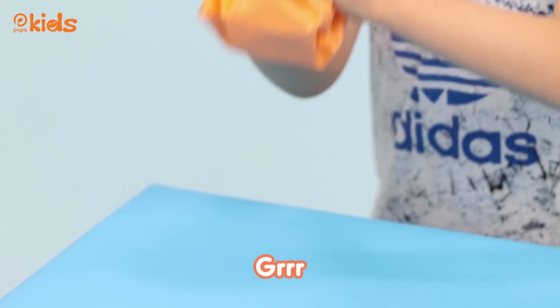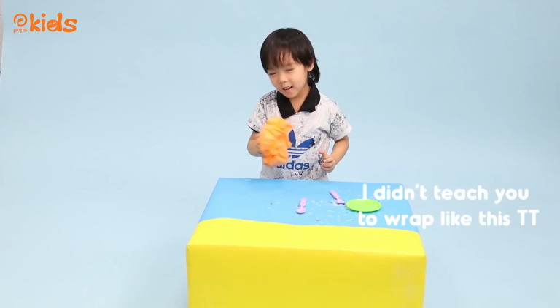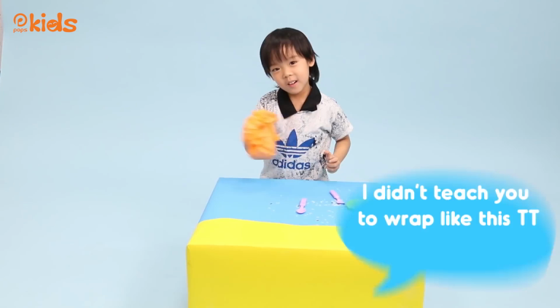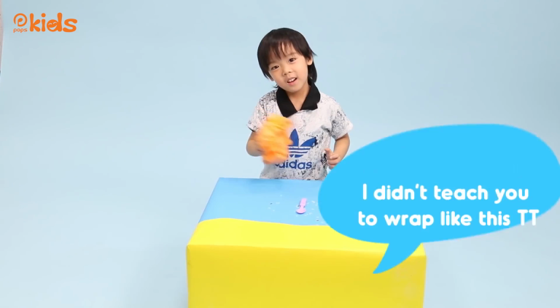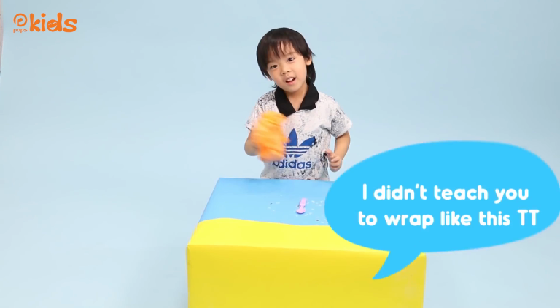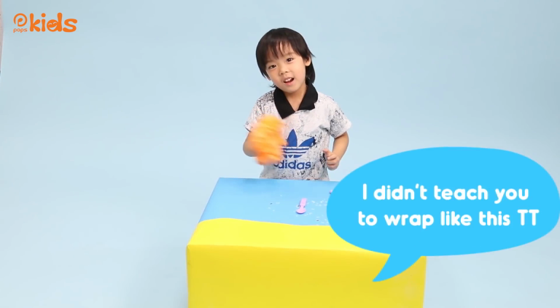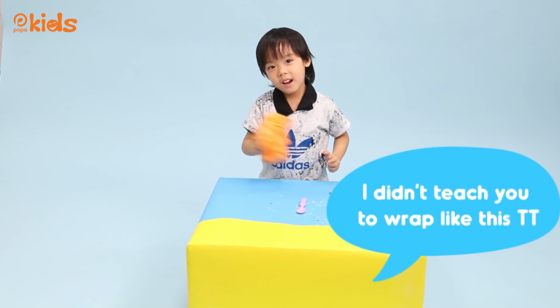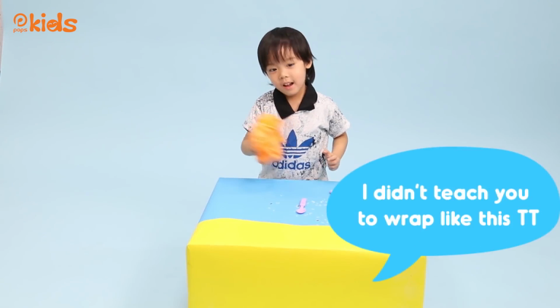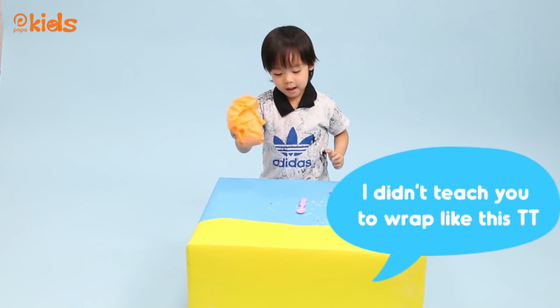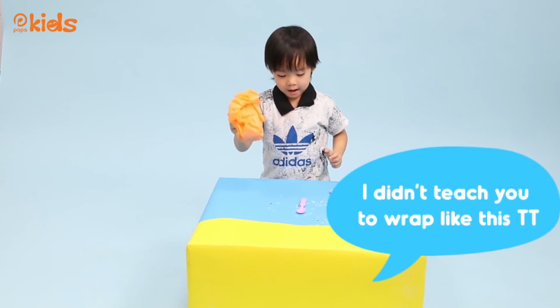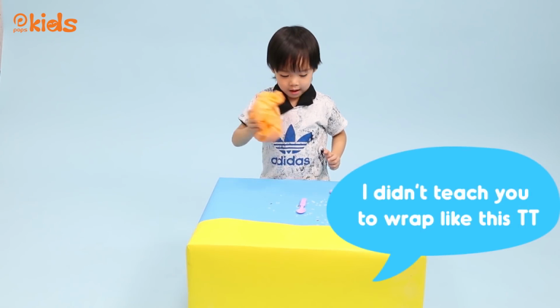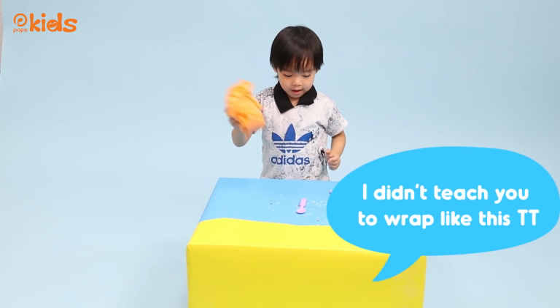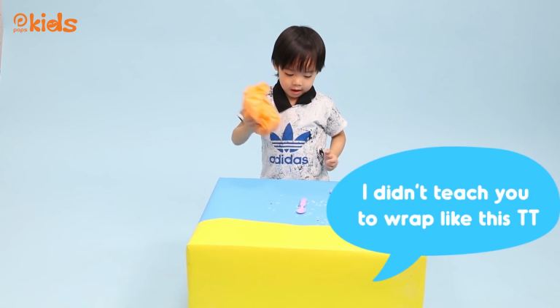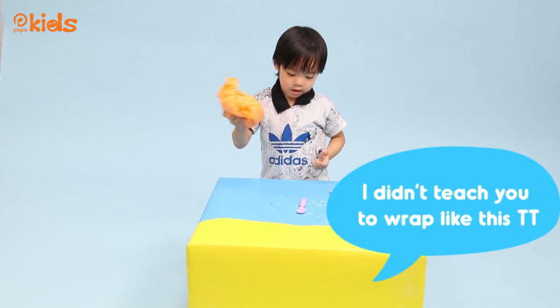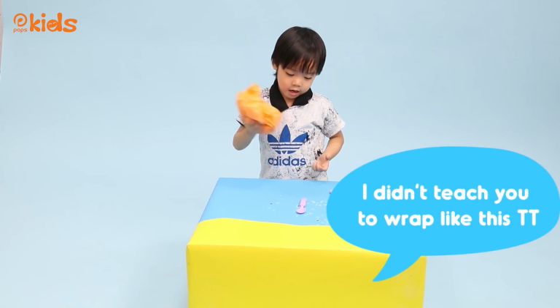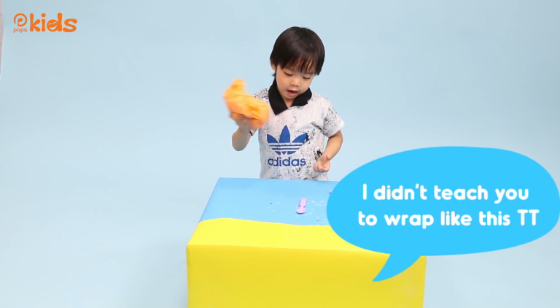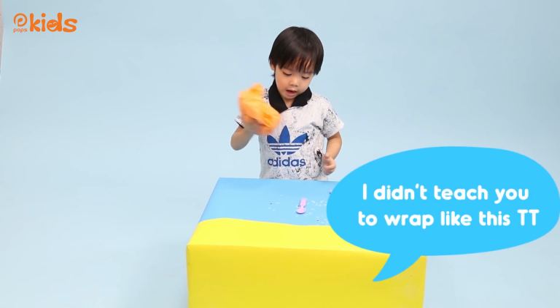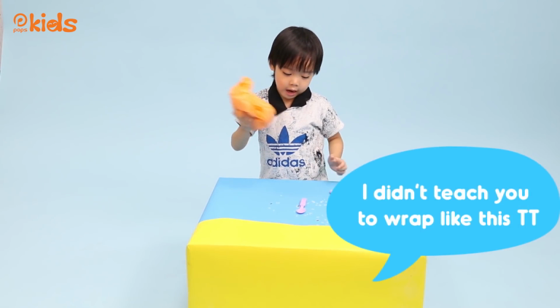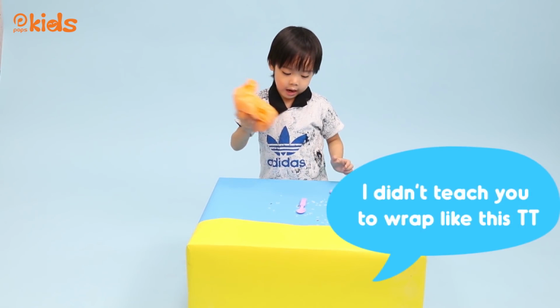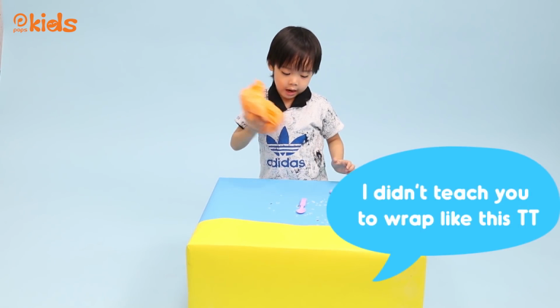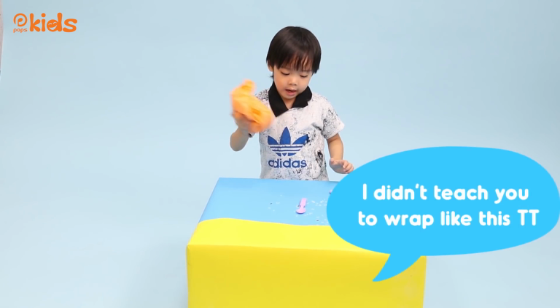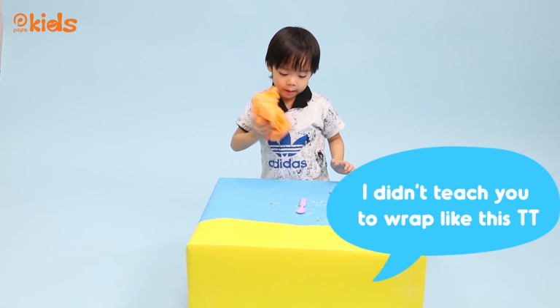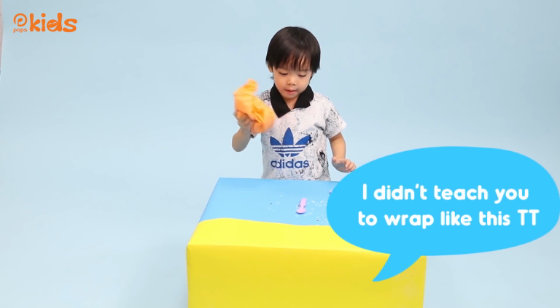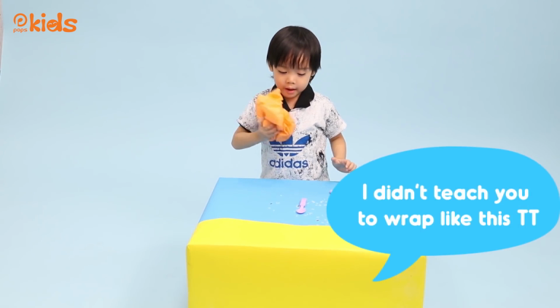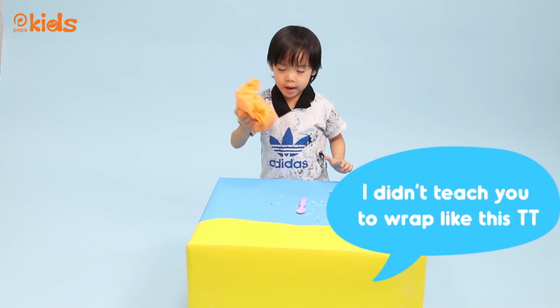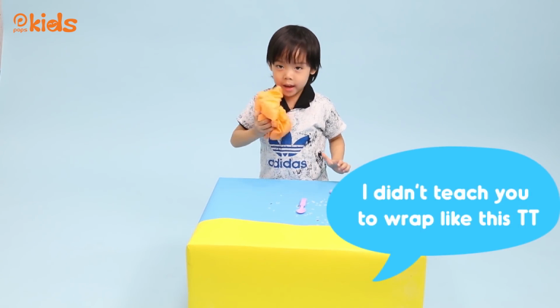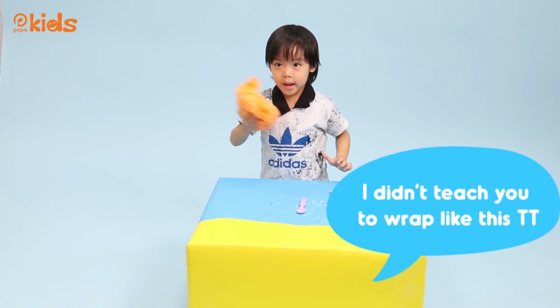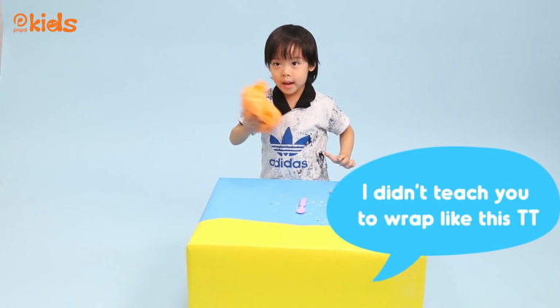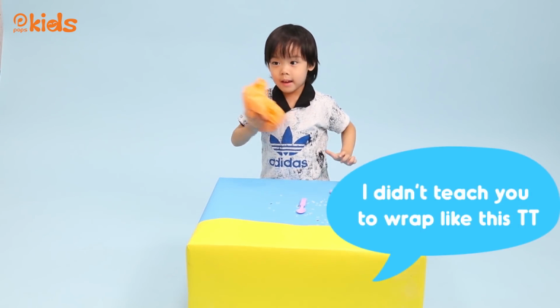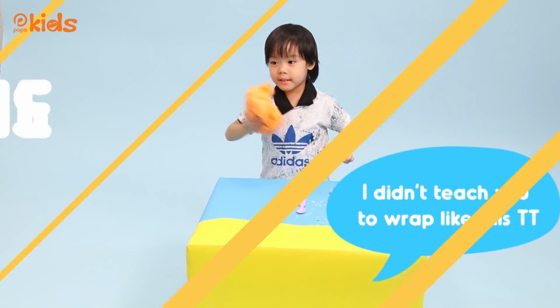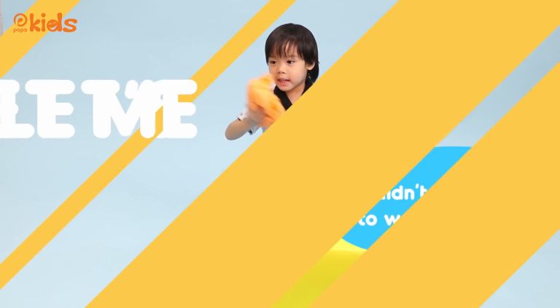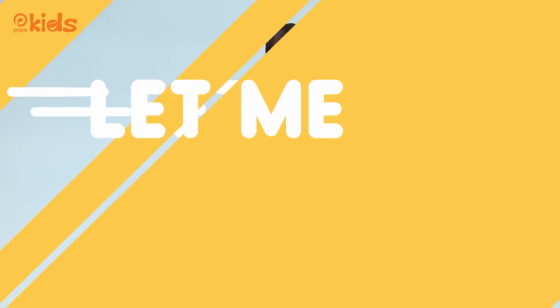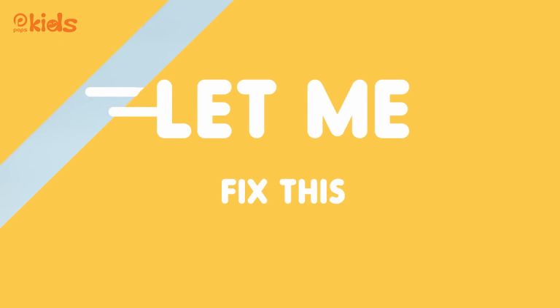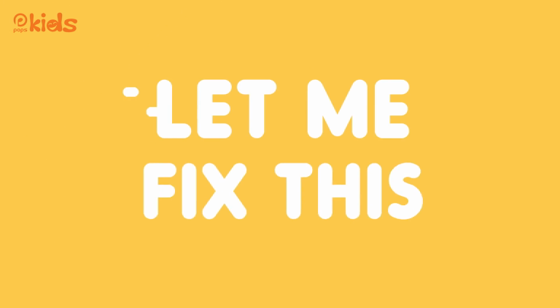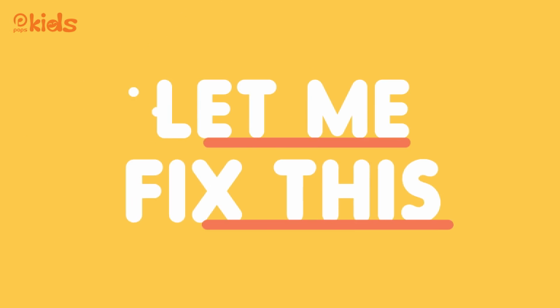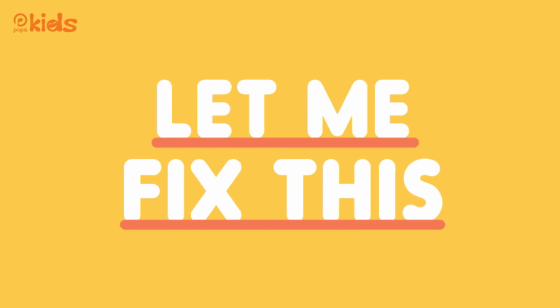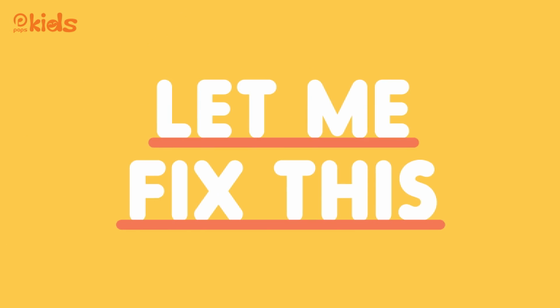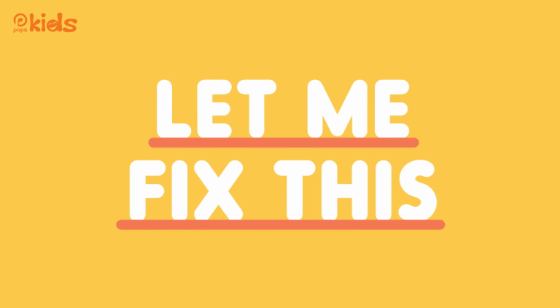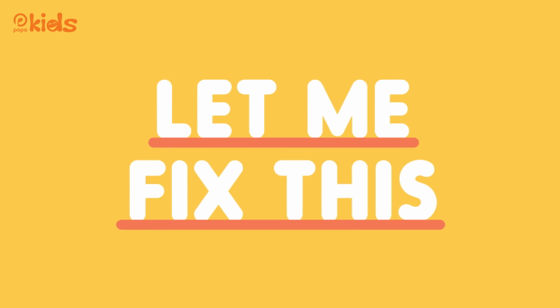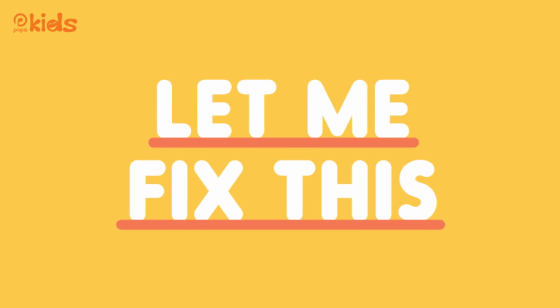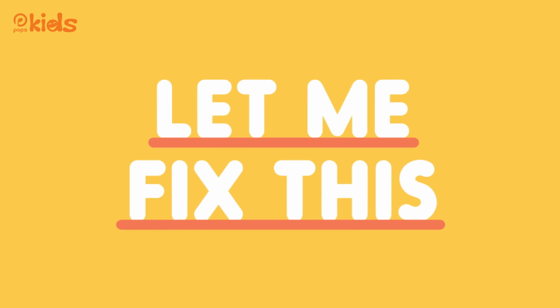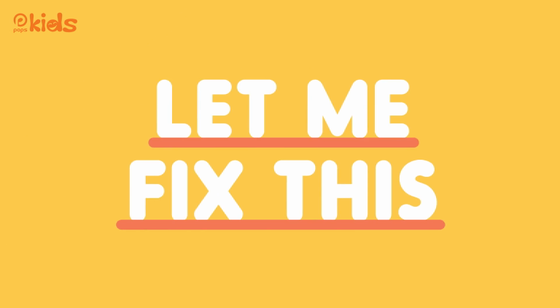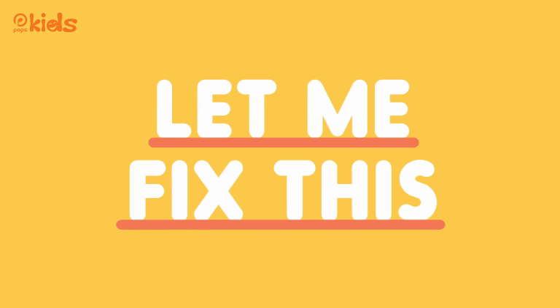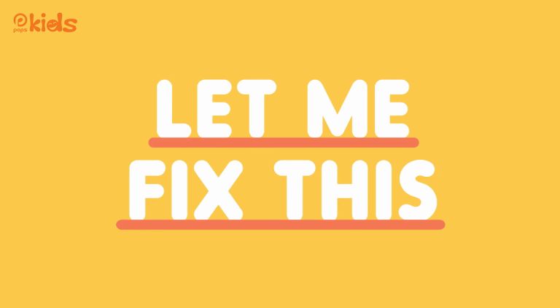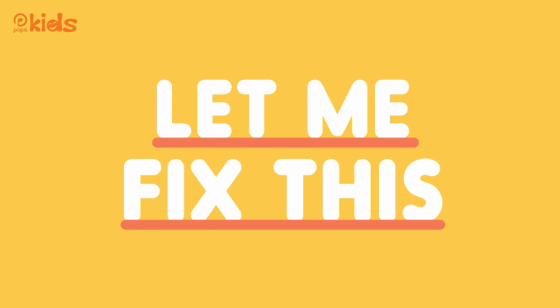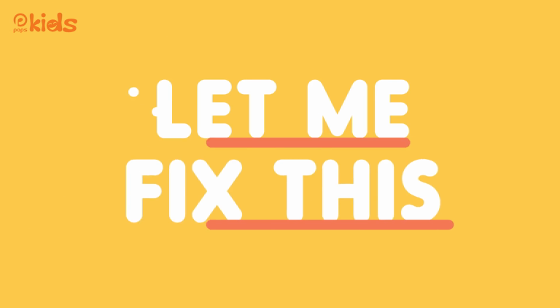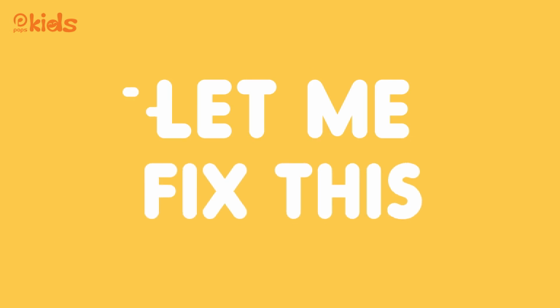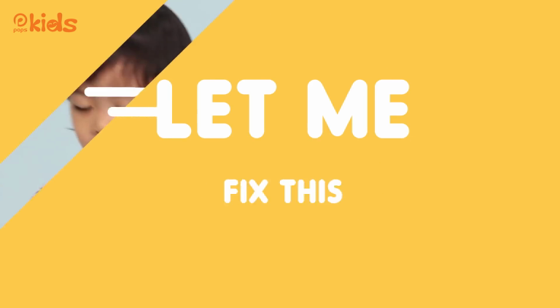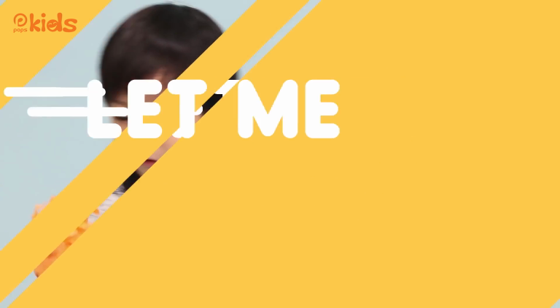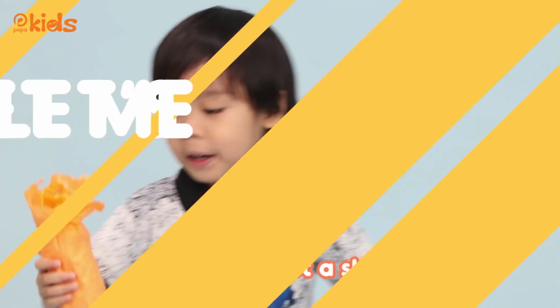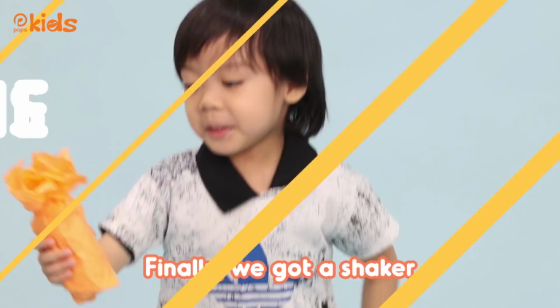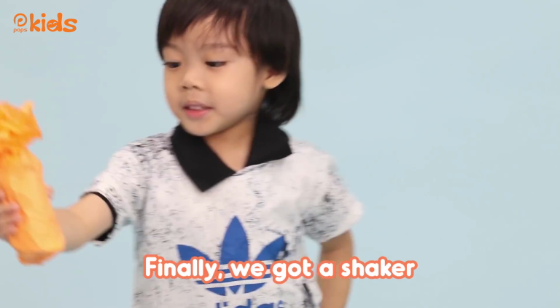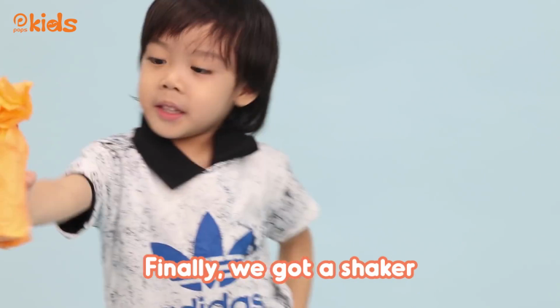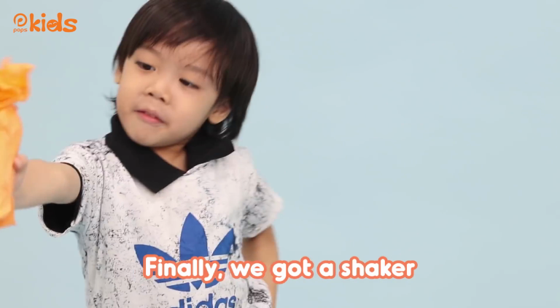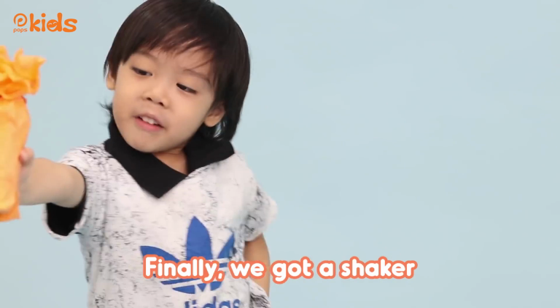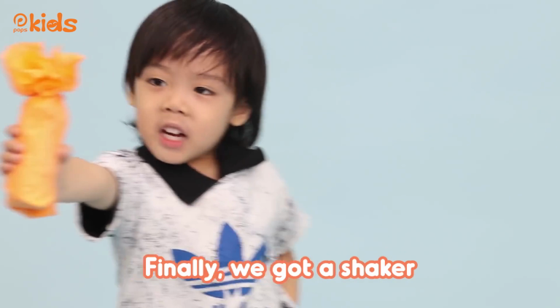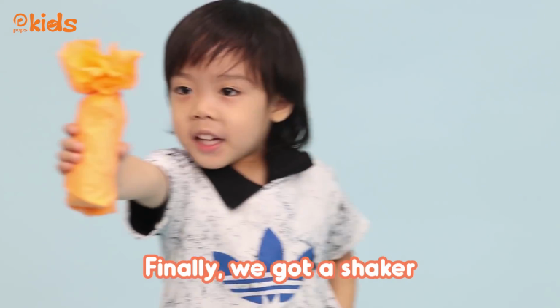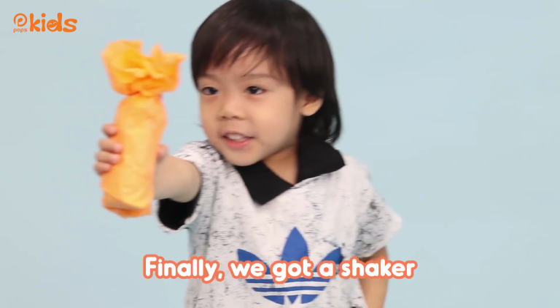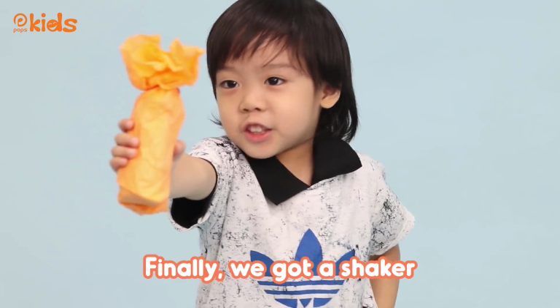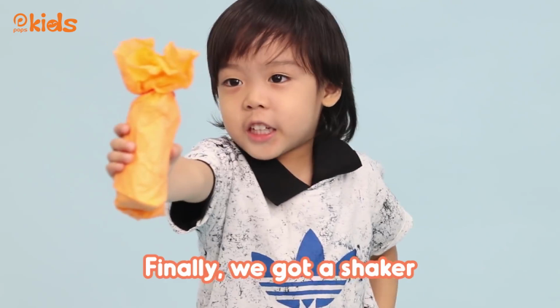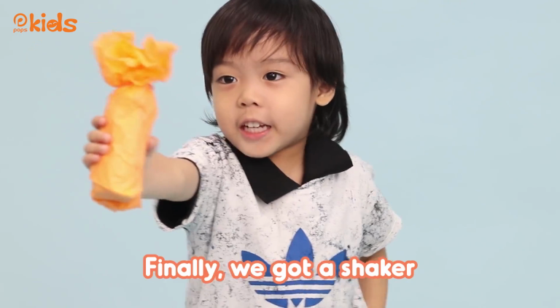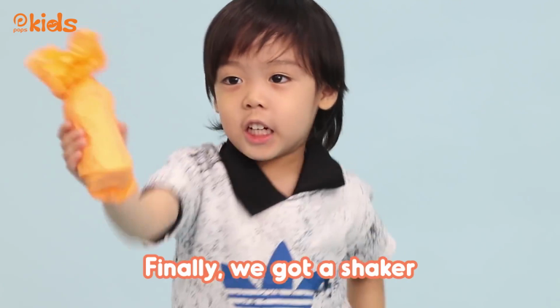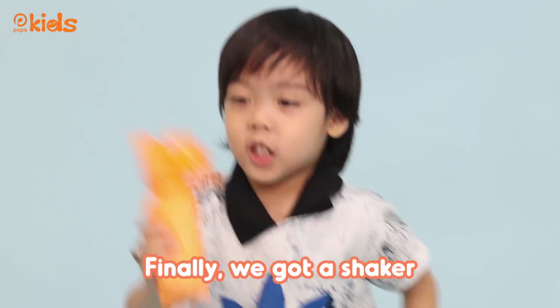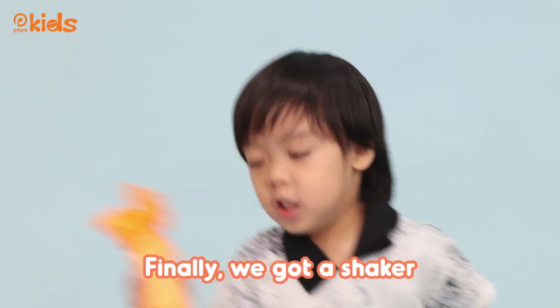Oh no, I didn't teach you this way. Finally, we got a checker.